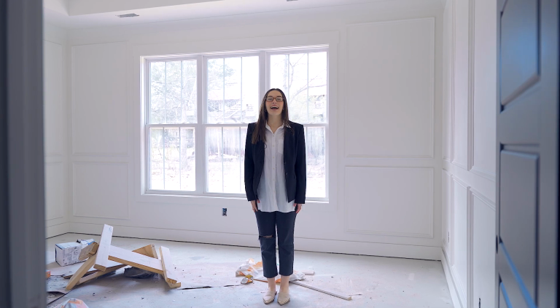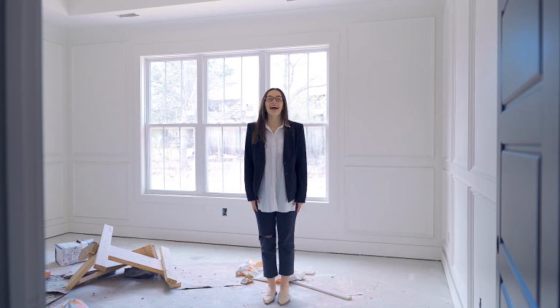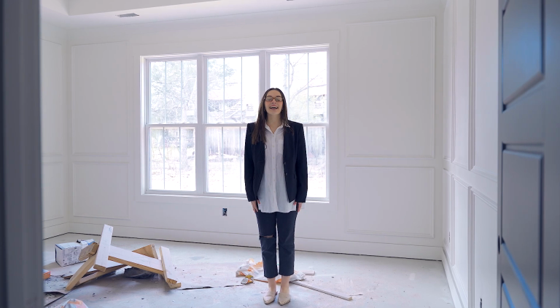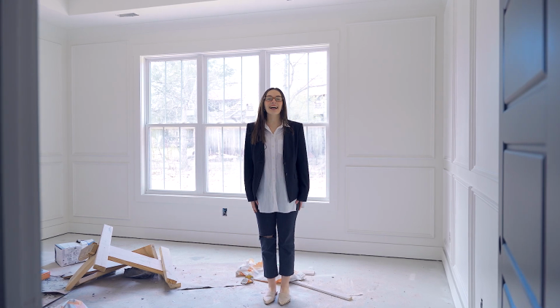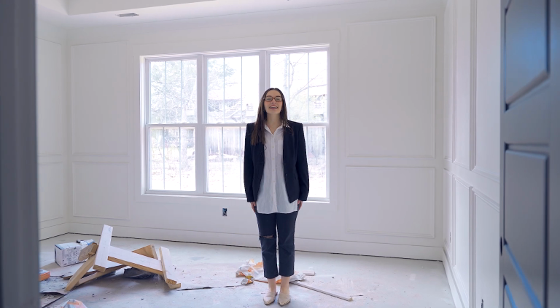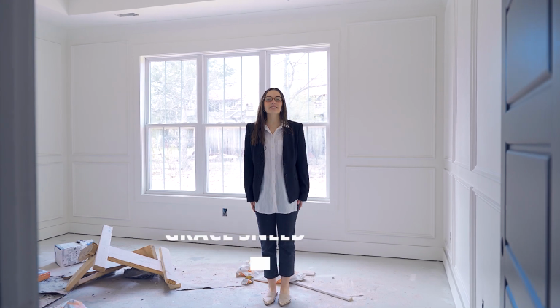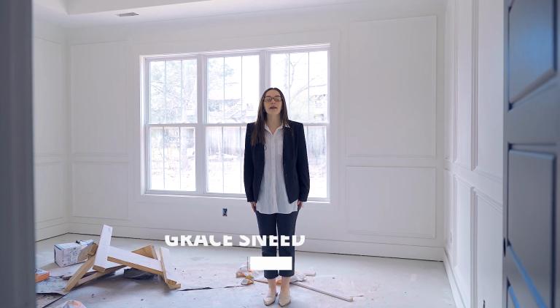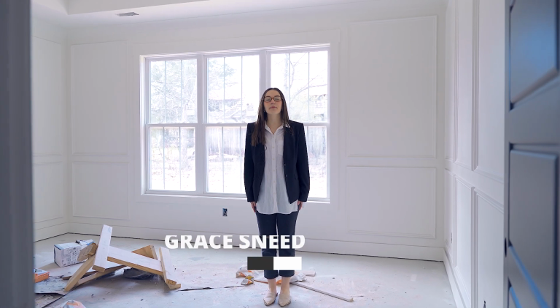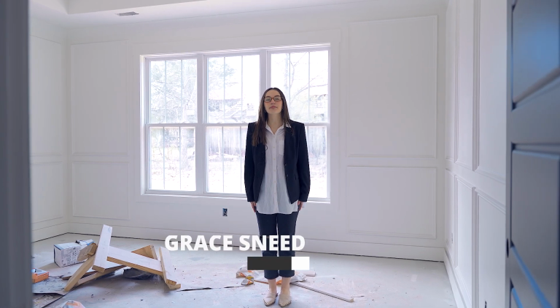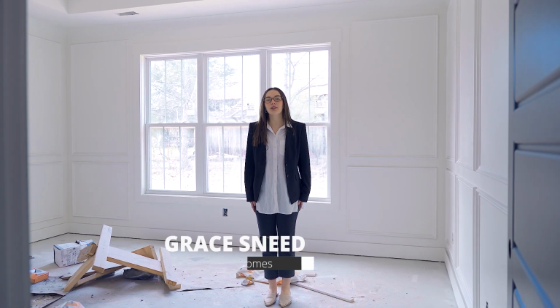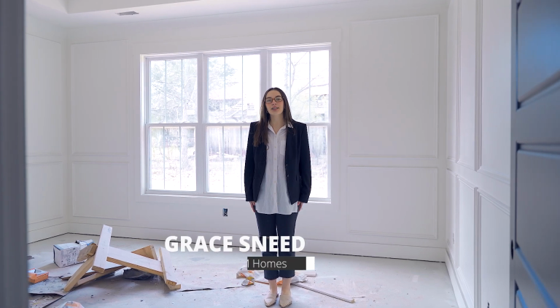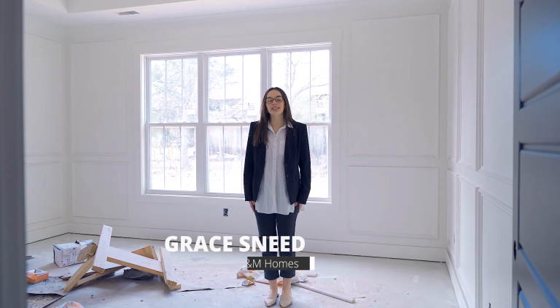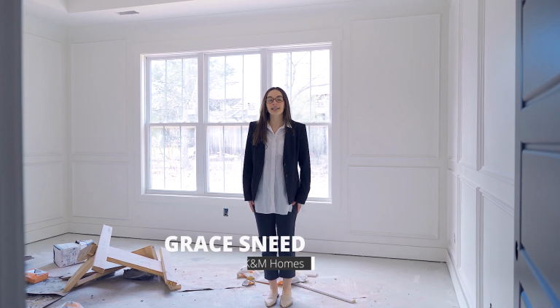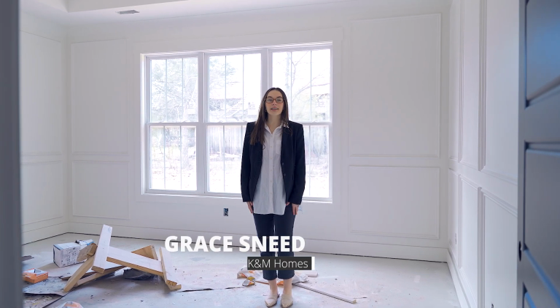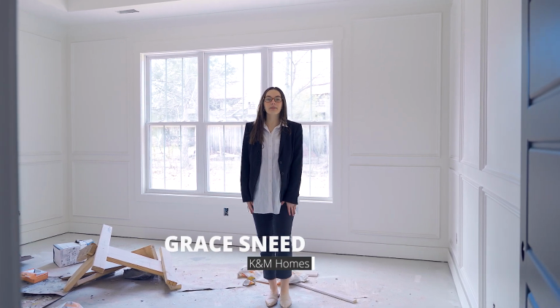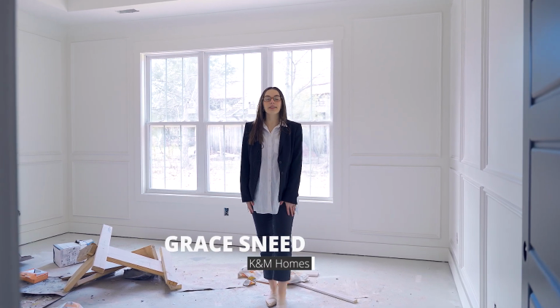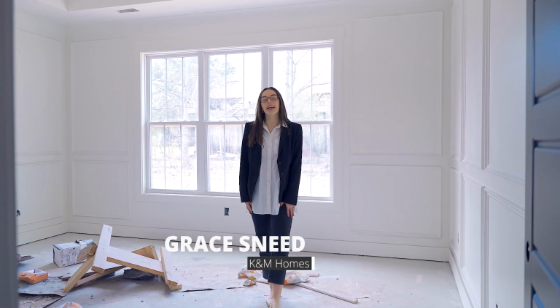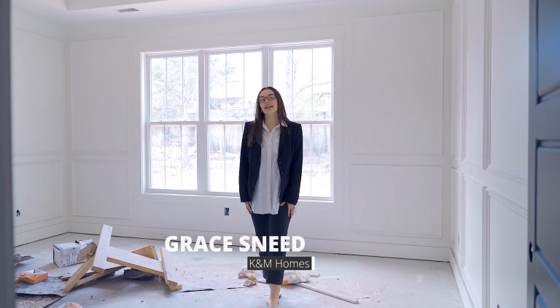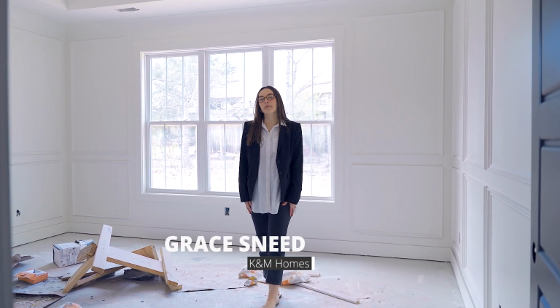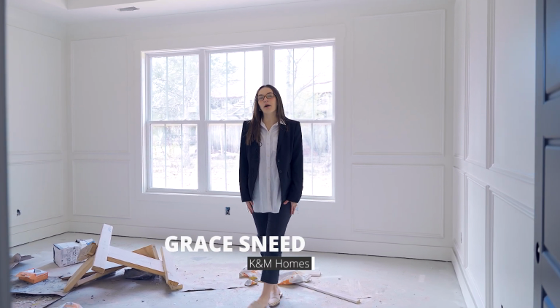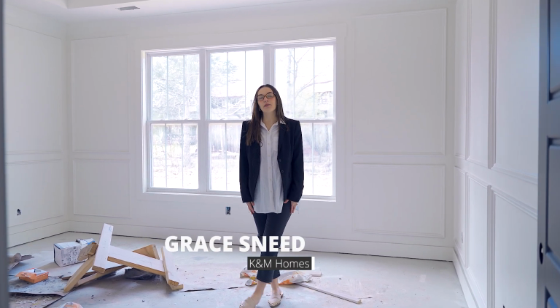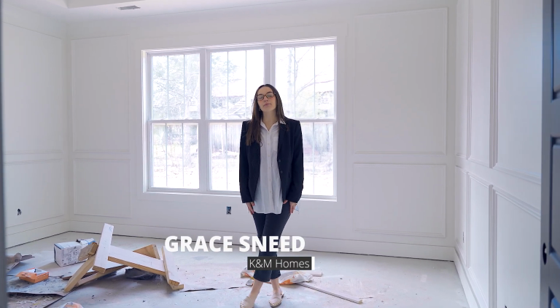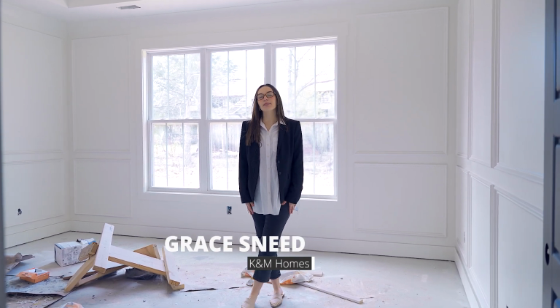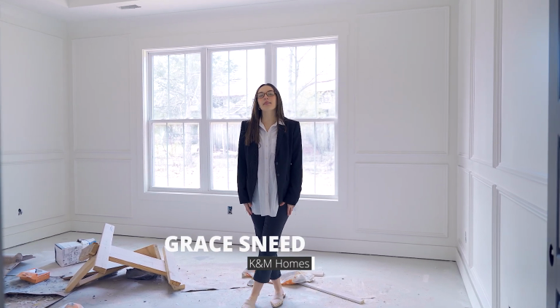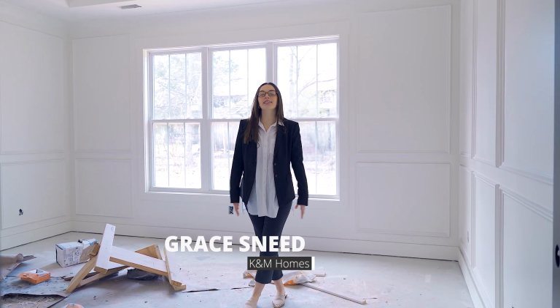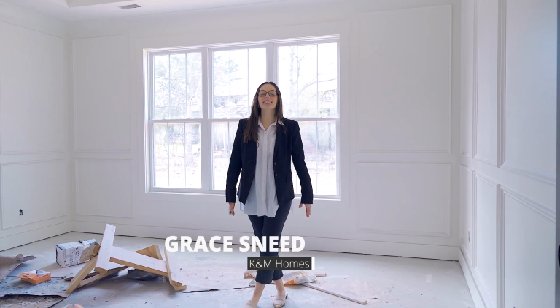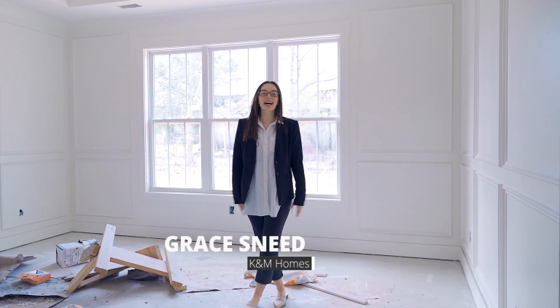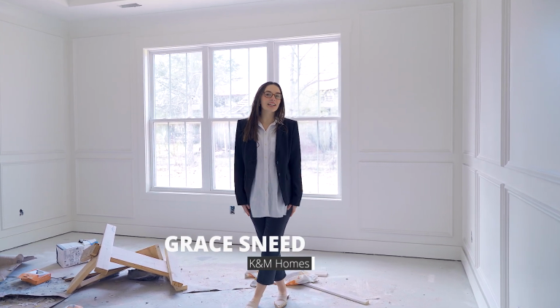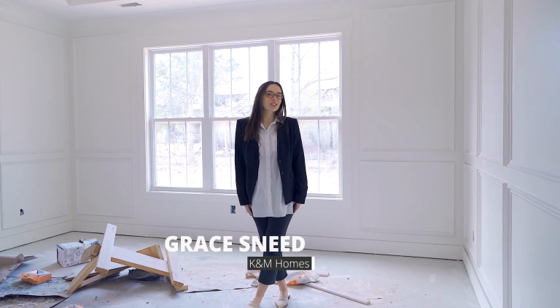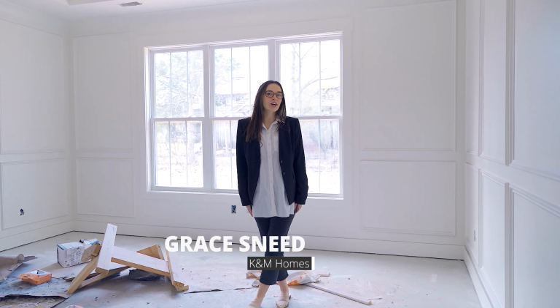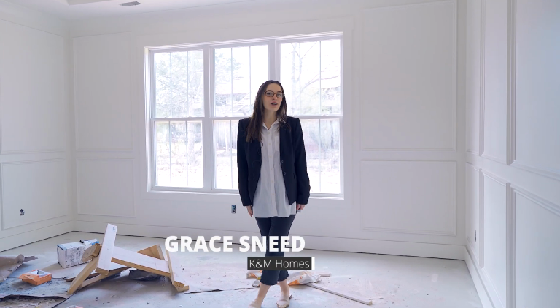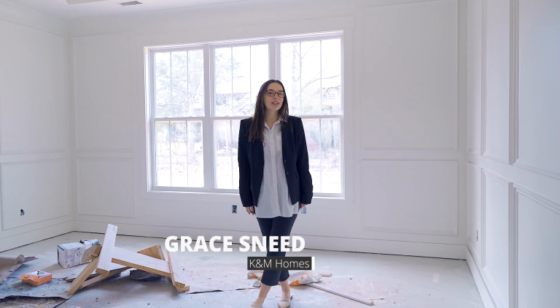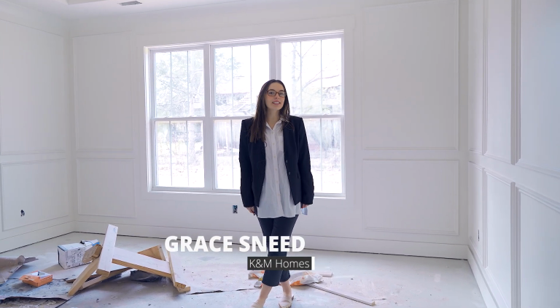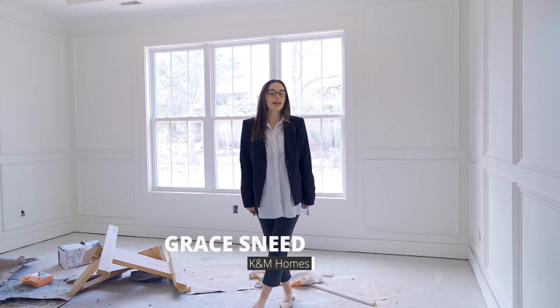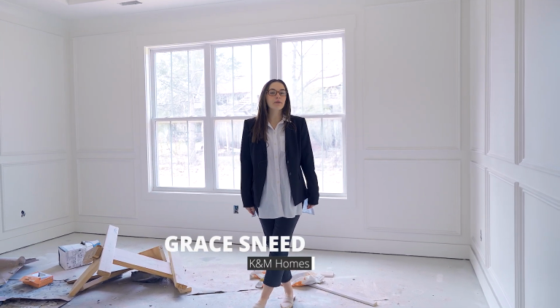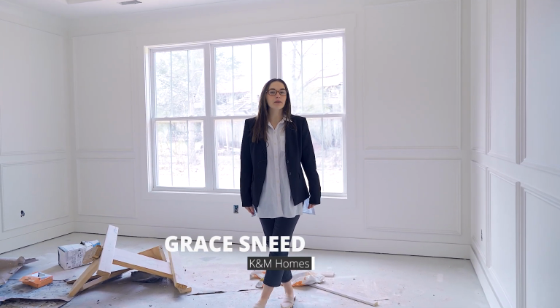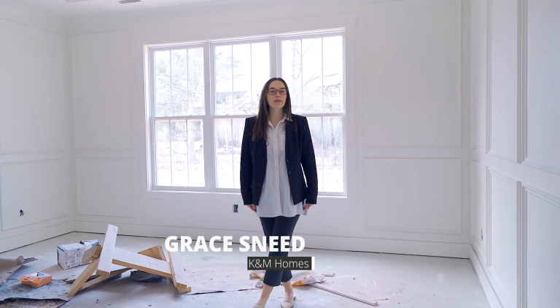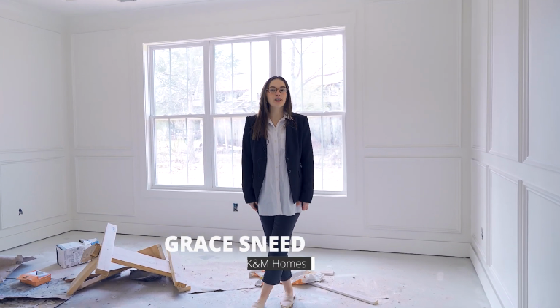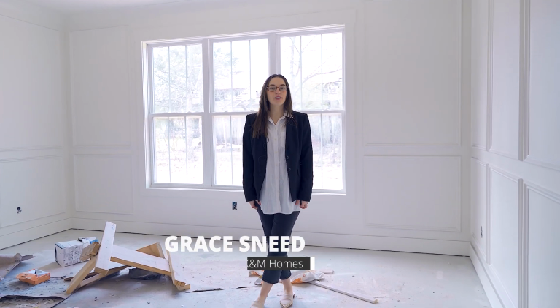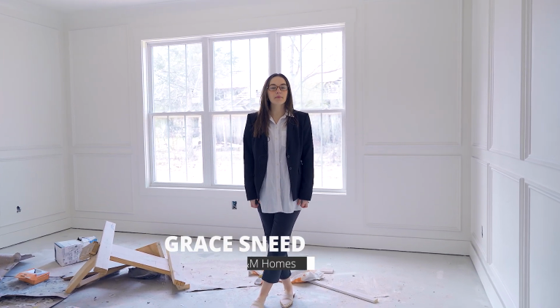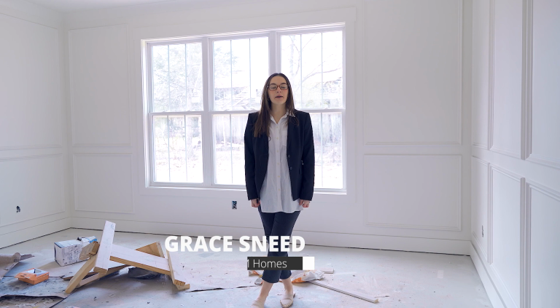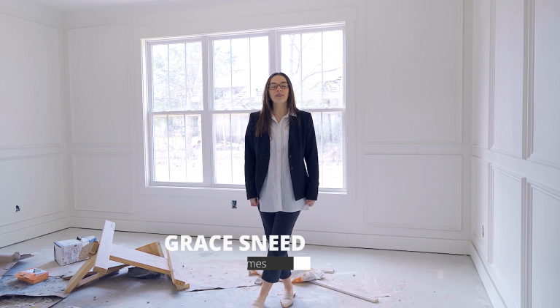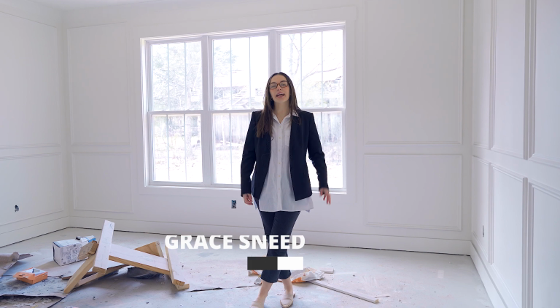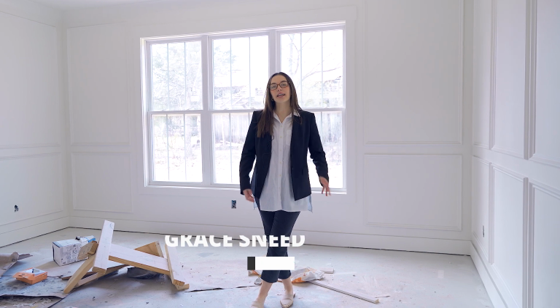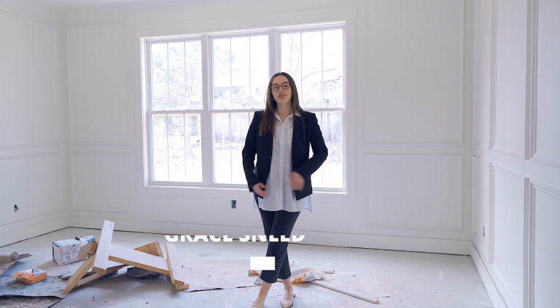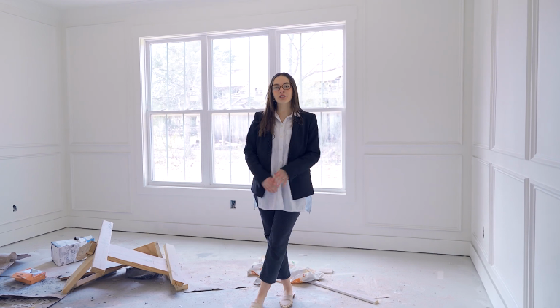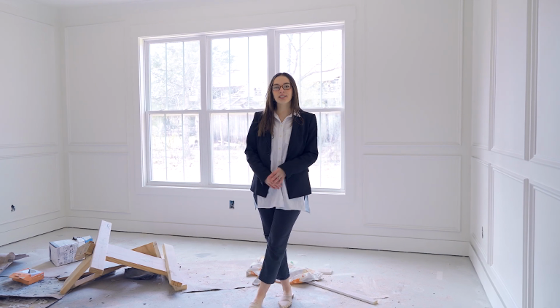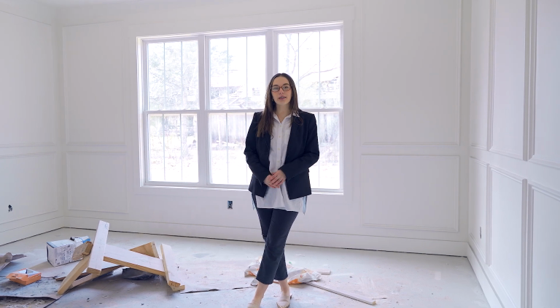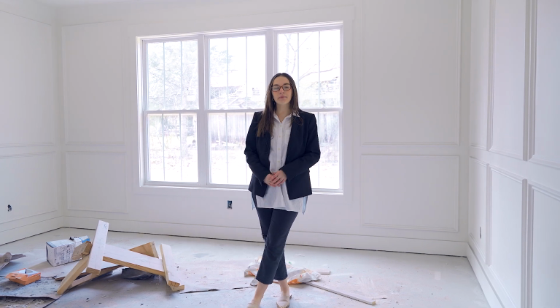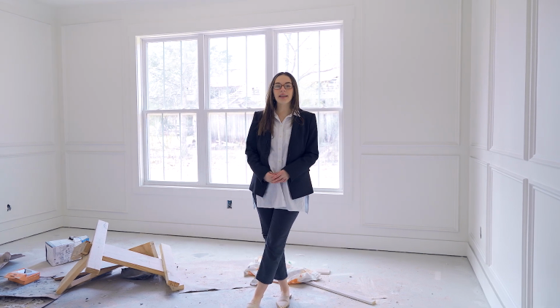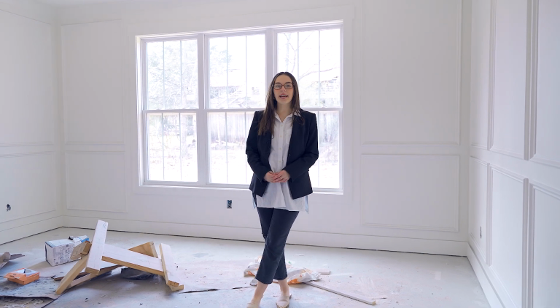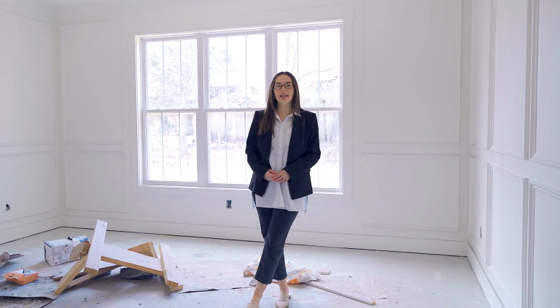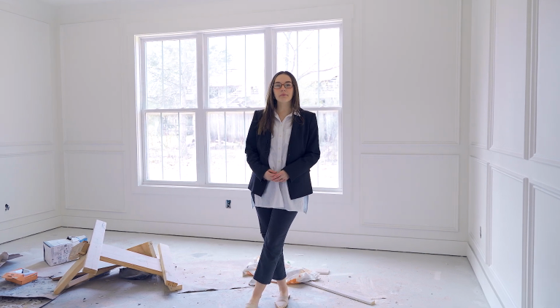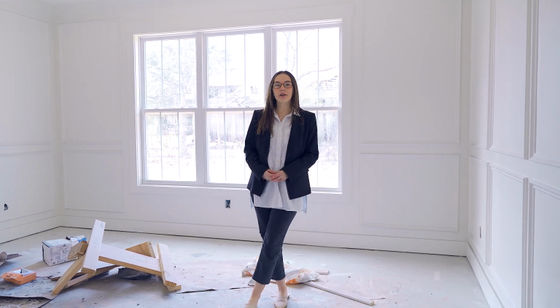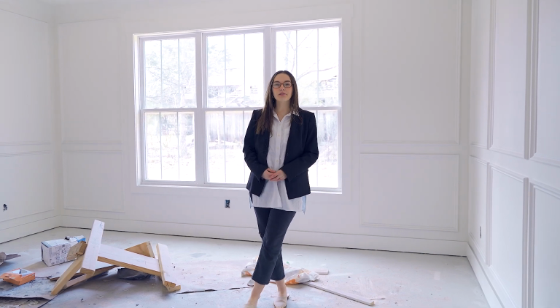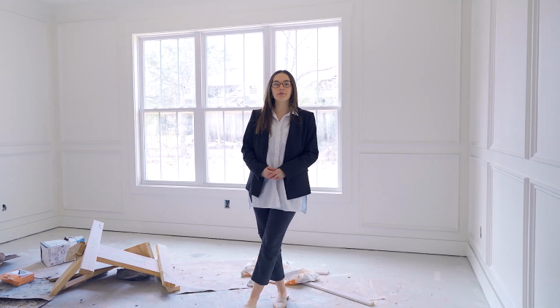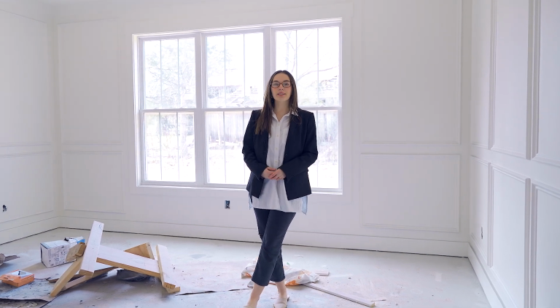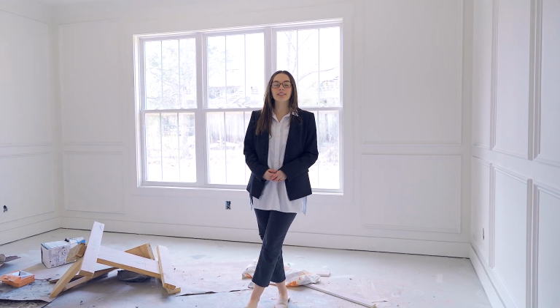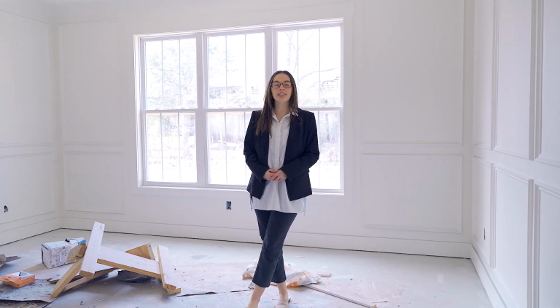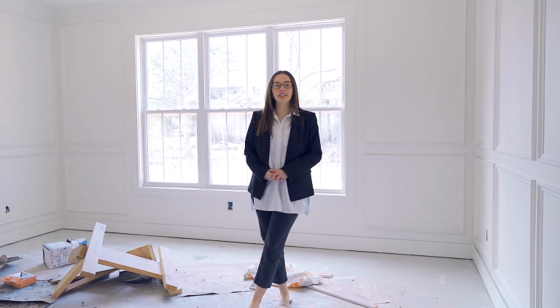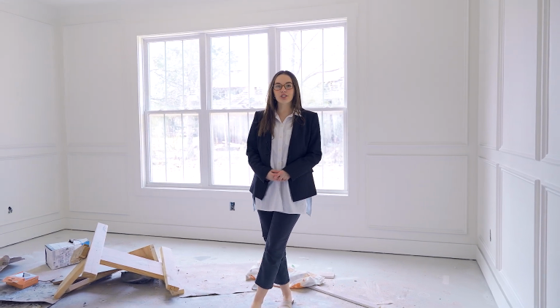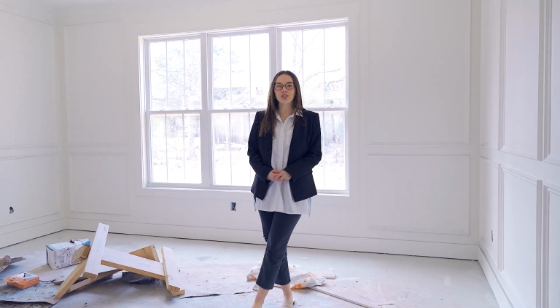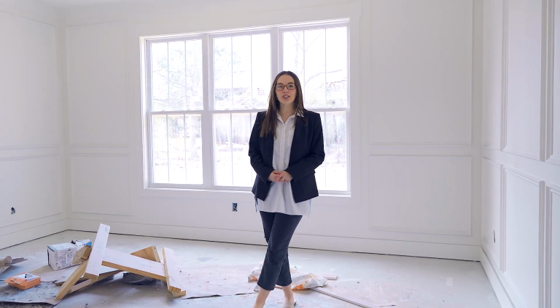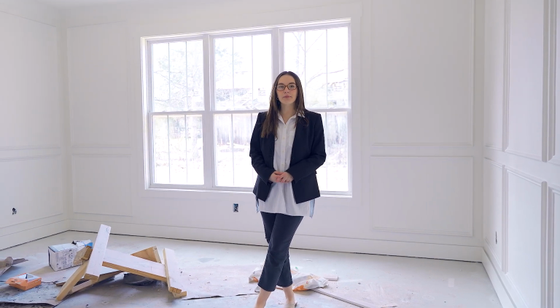Hey guys, my name is Grace Snead with K&M Homes. I'm the design intern, and today we're going to be talking about that extra step that K&M goes with the selection sheet.